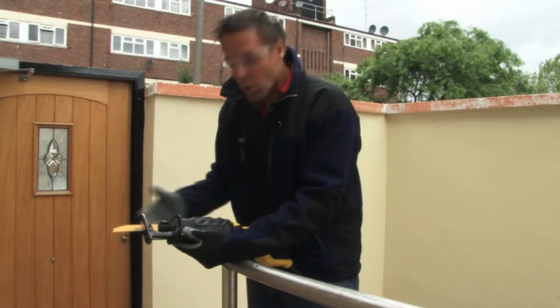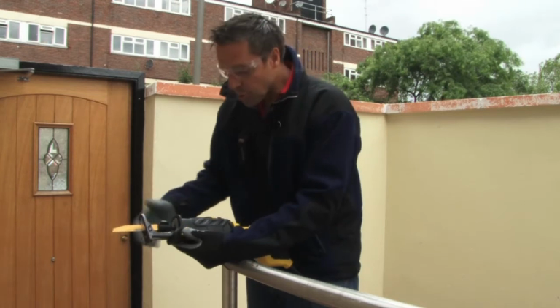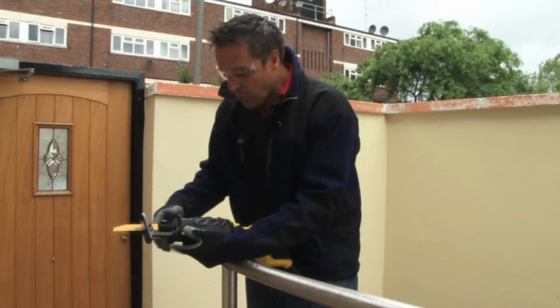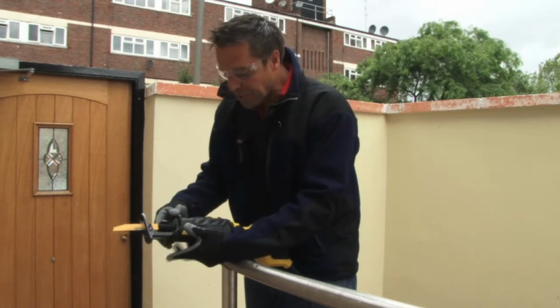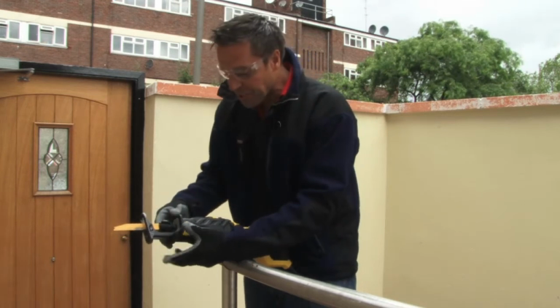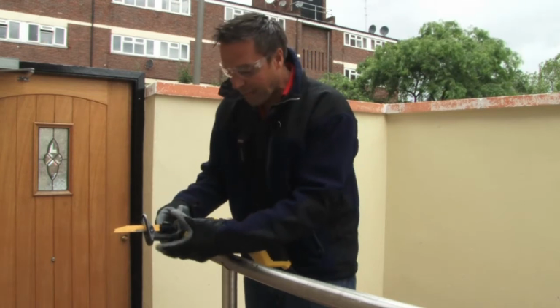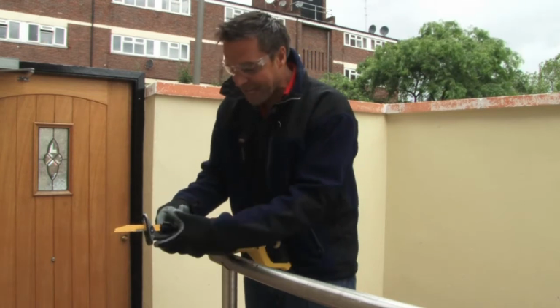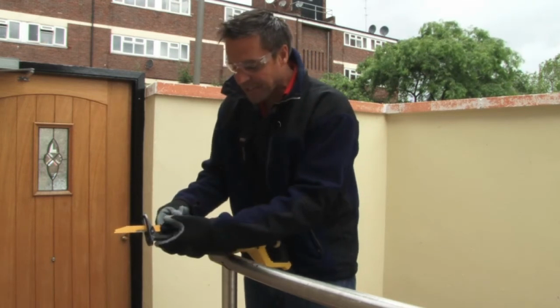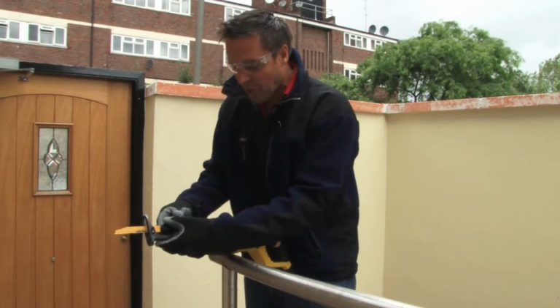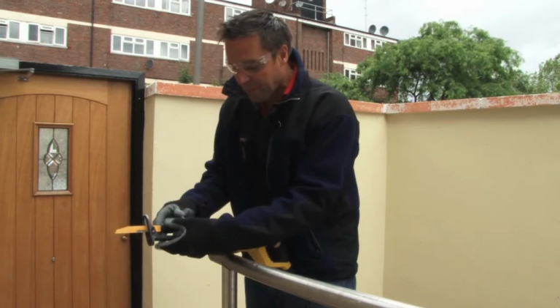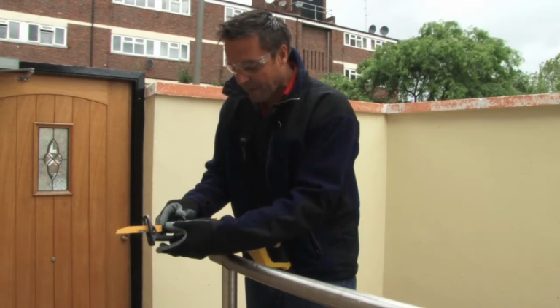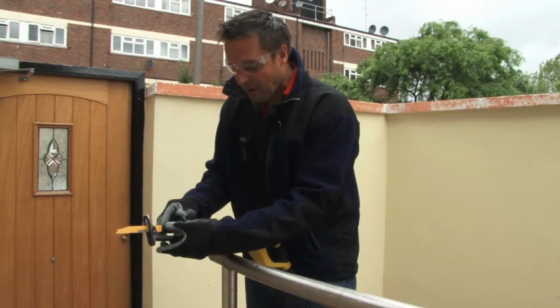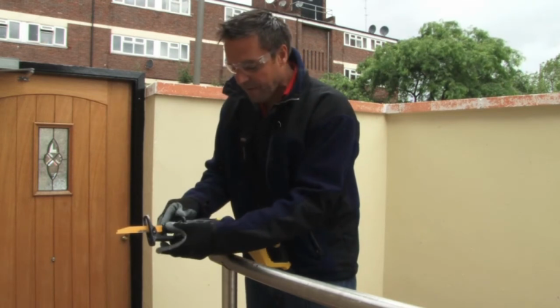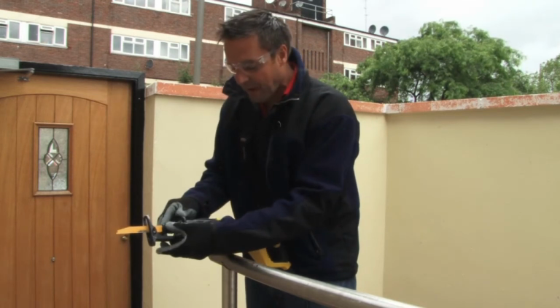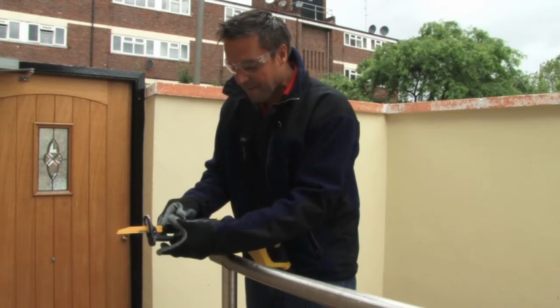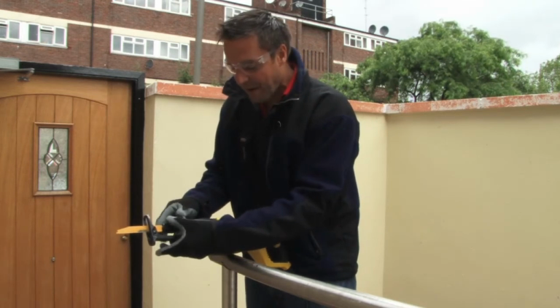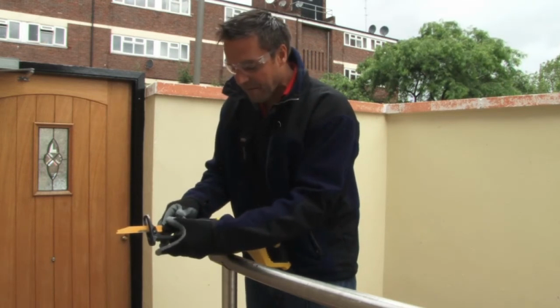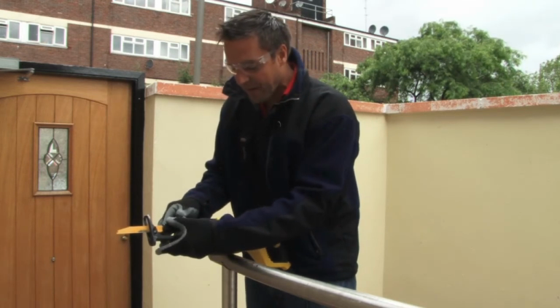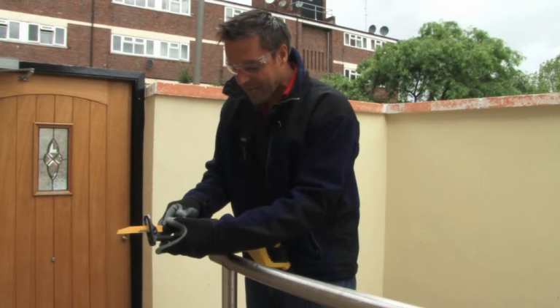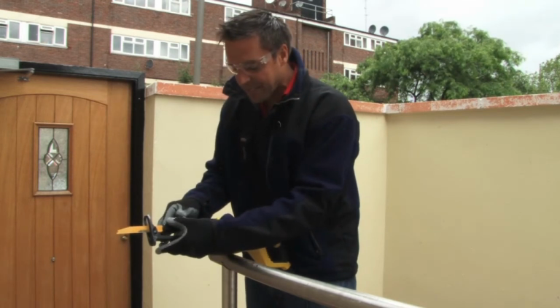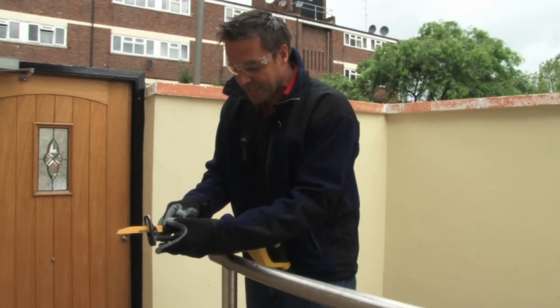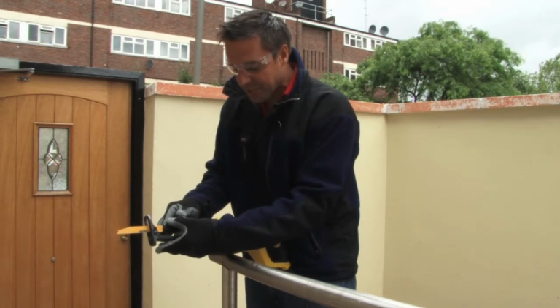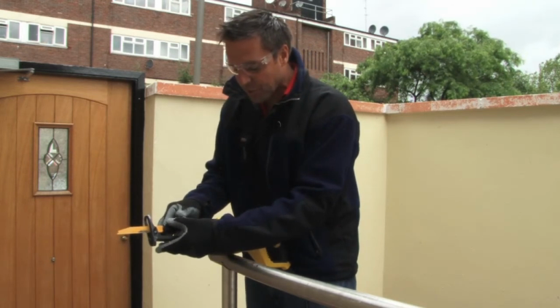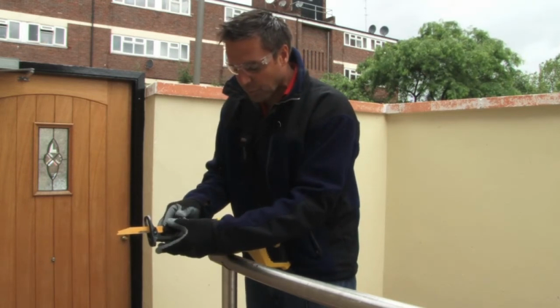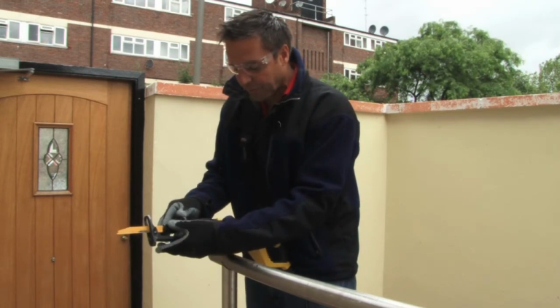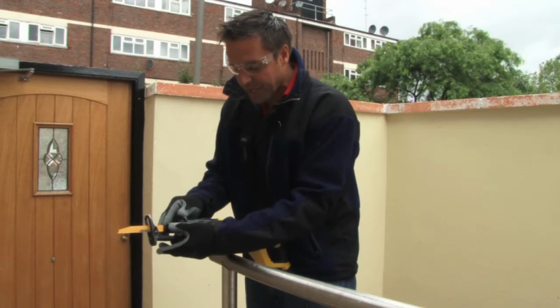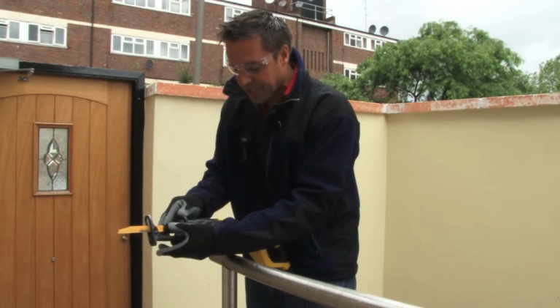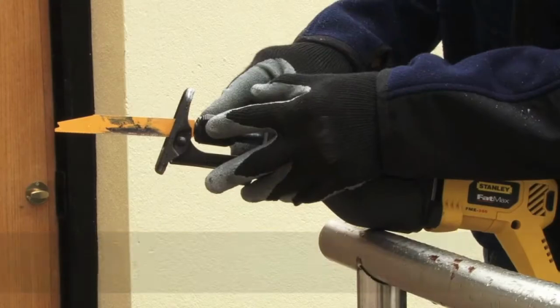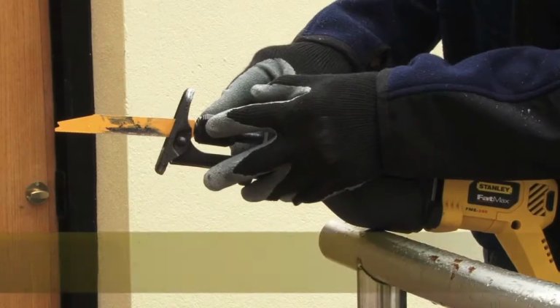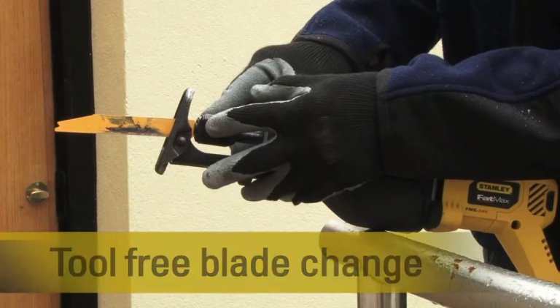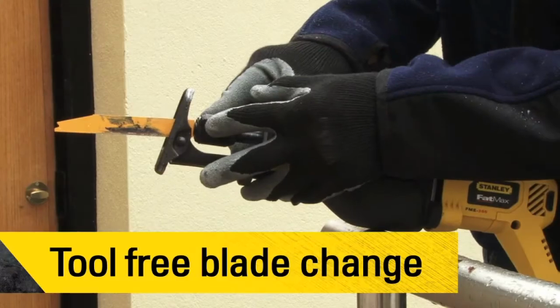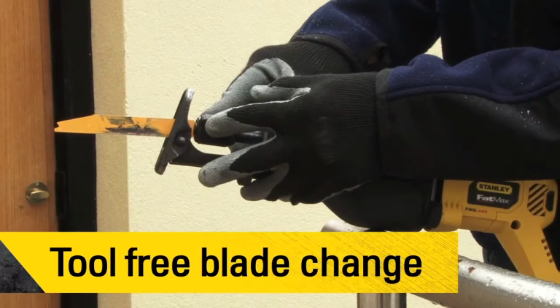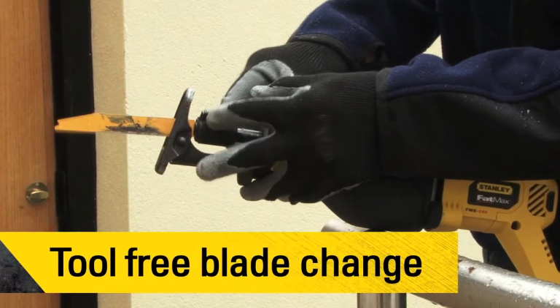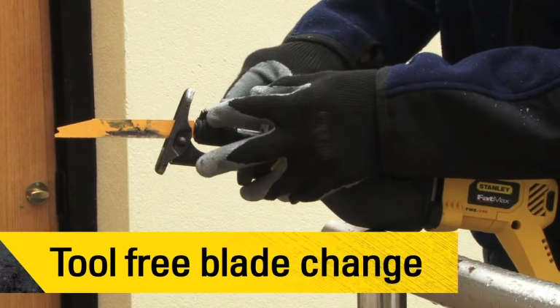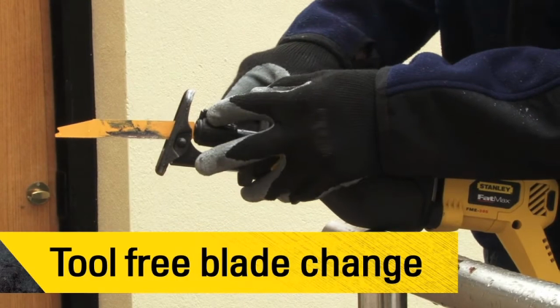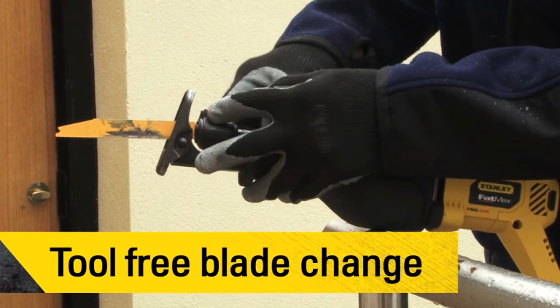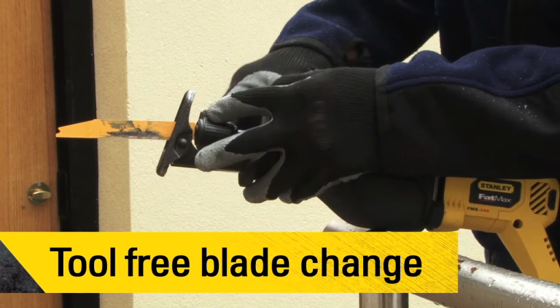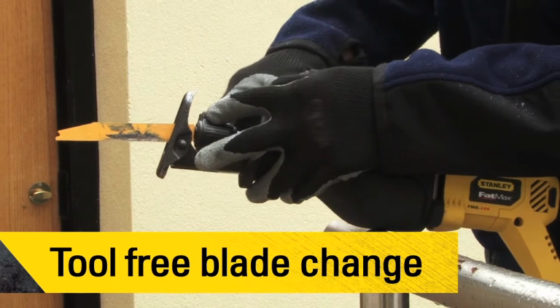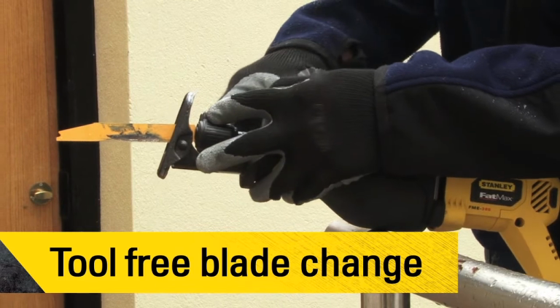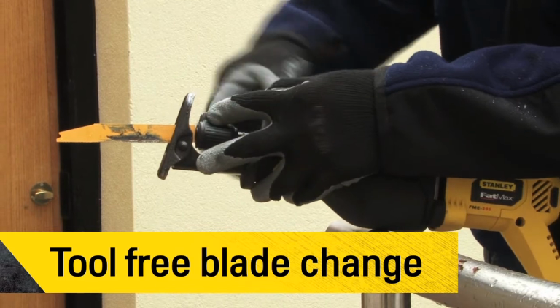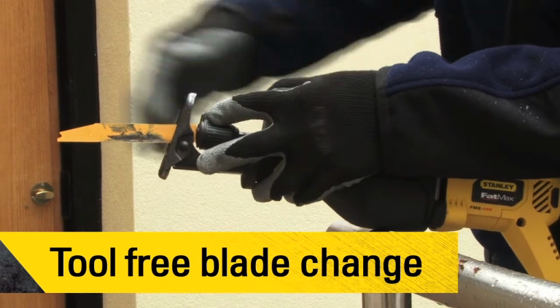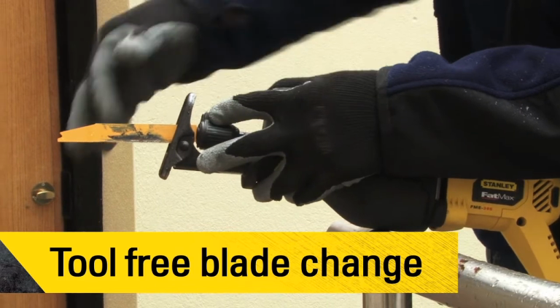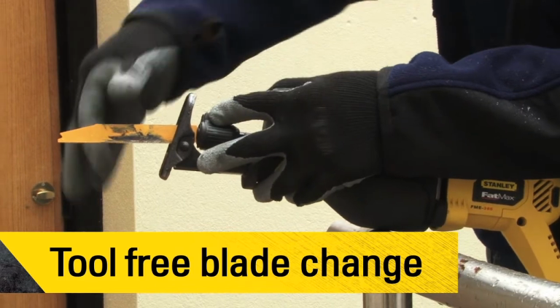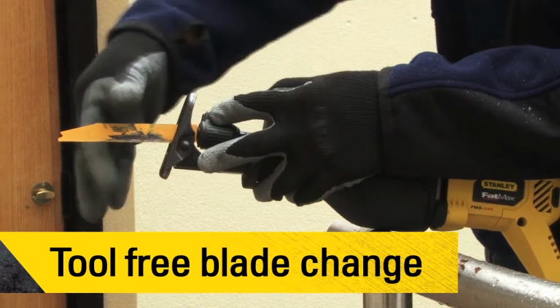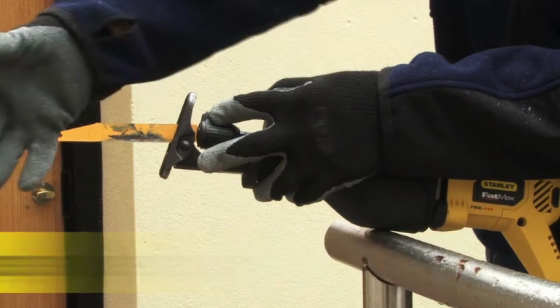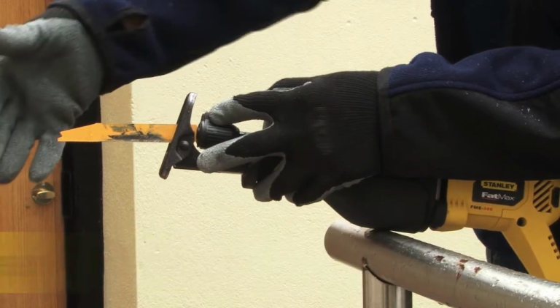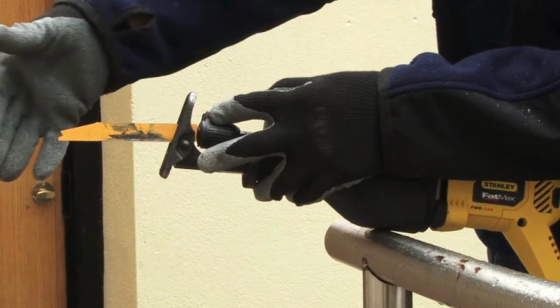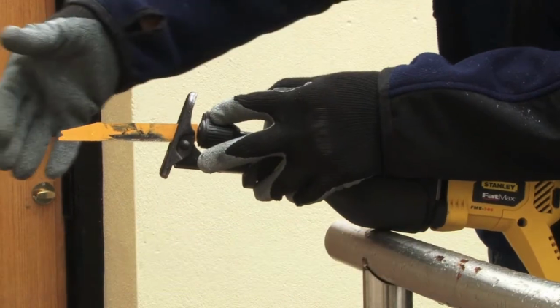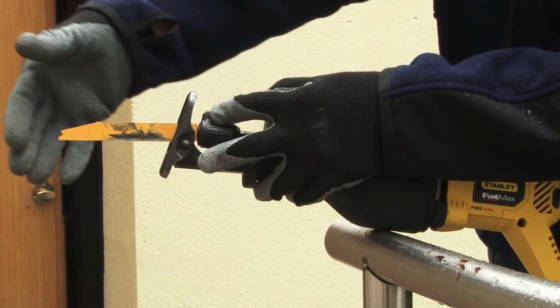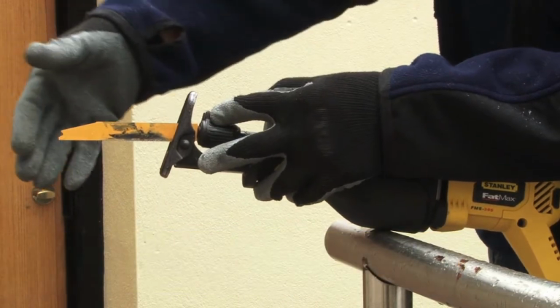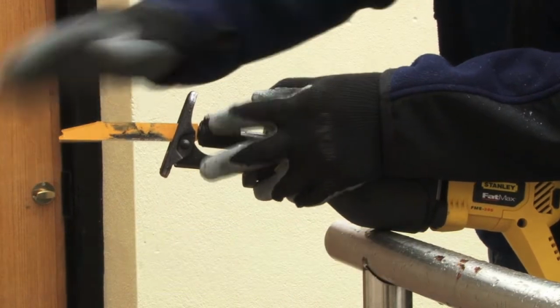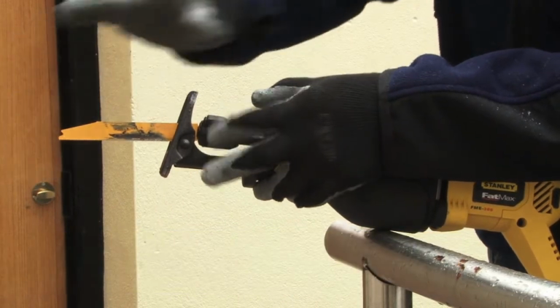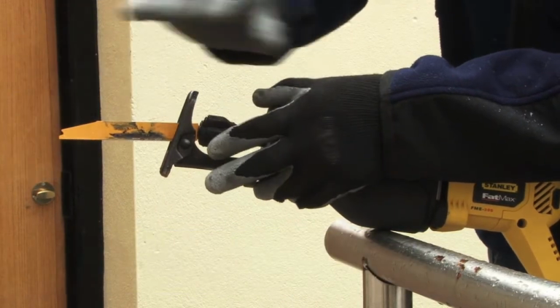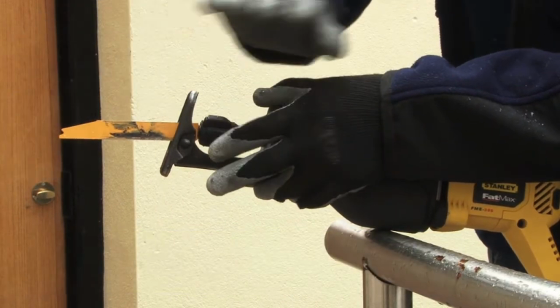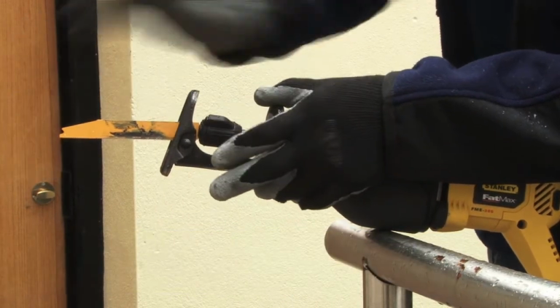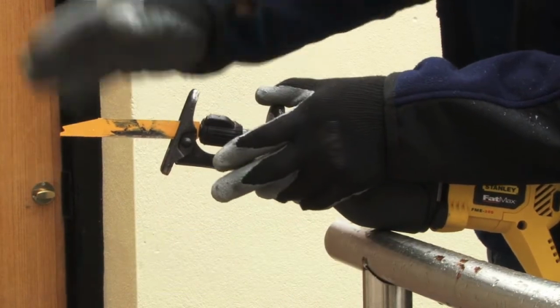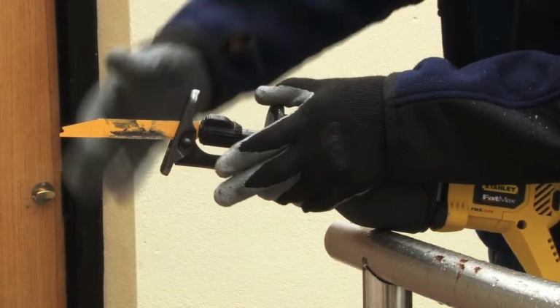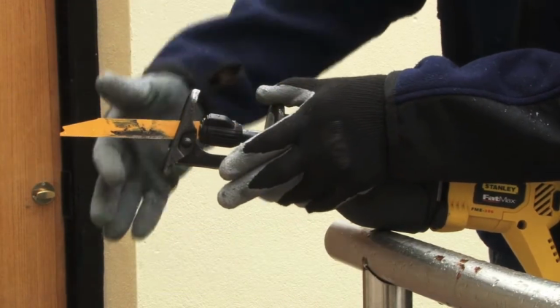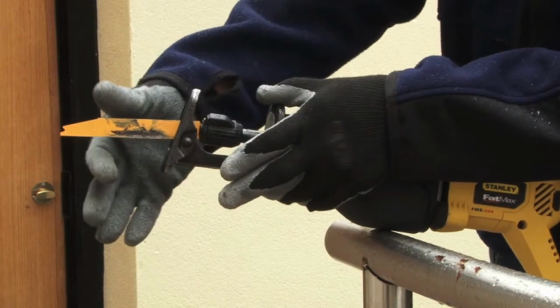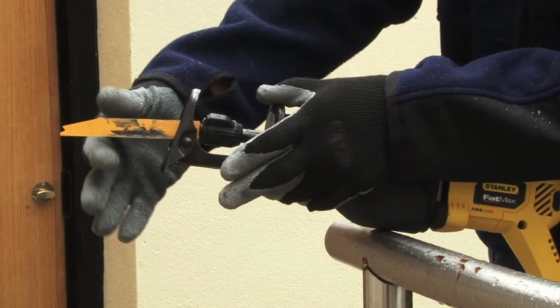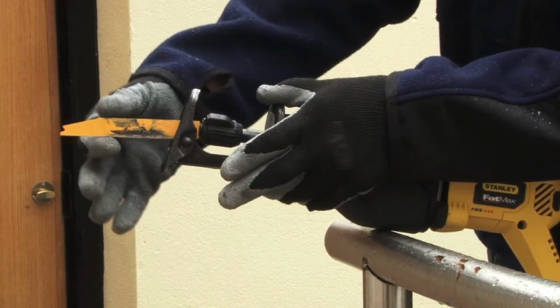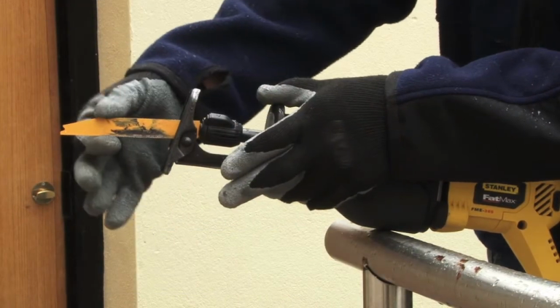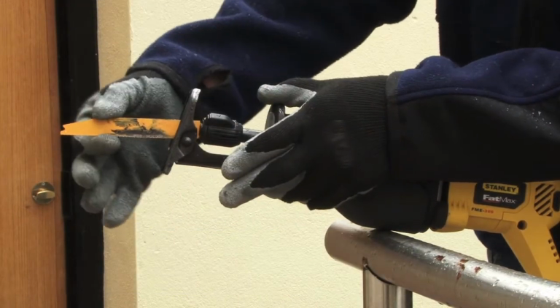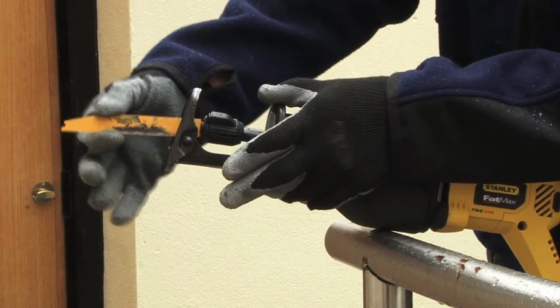Switching the blades over is very easy — it's tool-free changing. You just twist that there and pop your blade out. Remember, it may be hot.